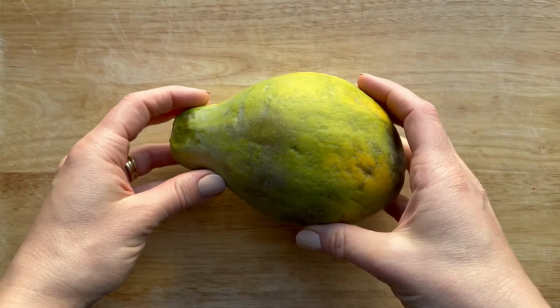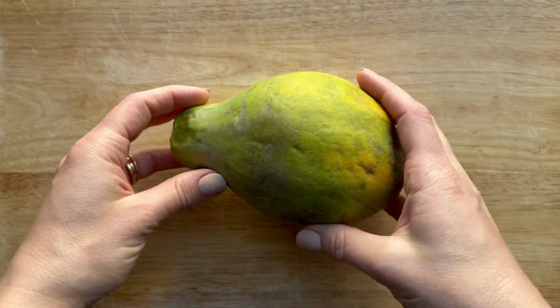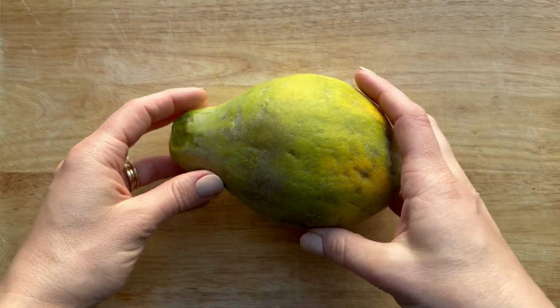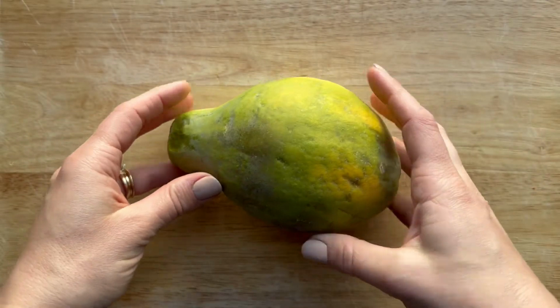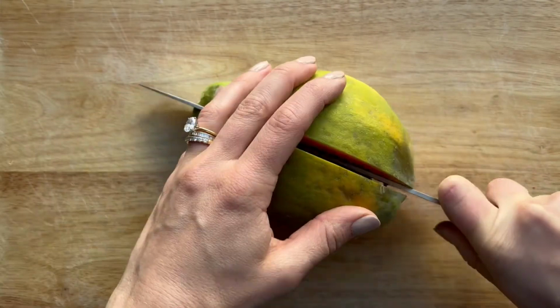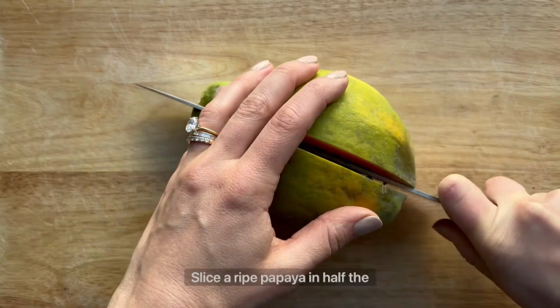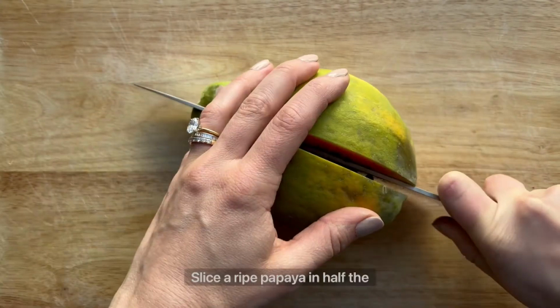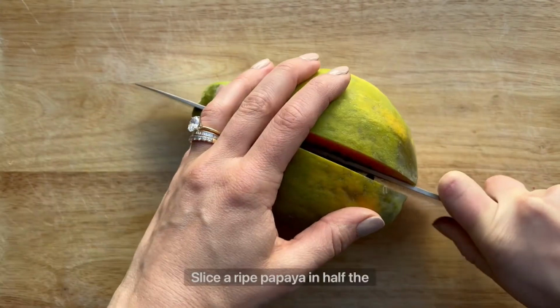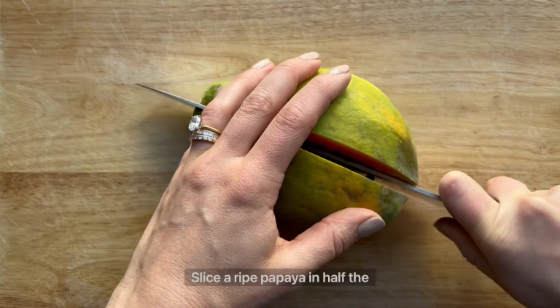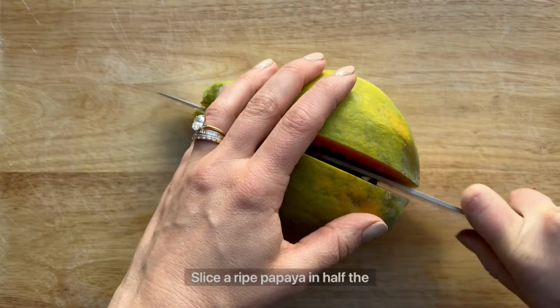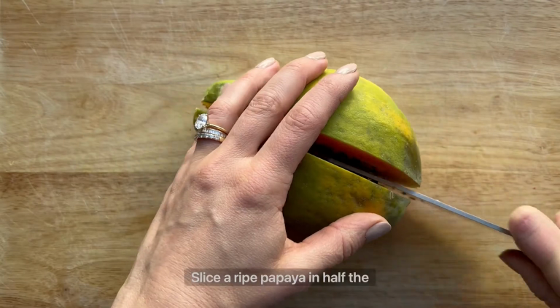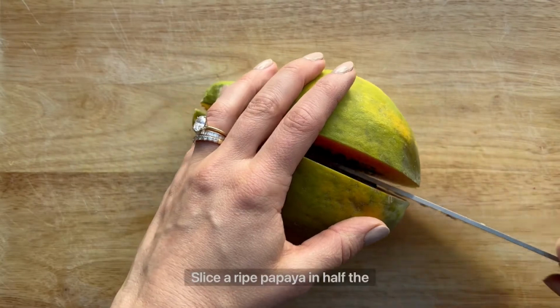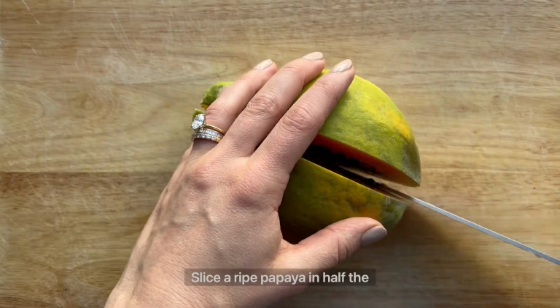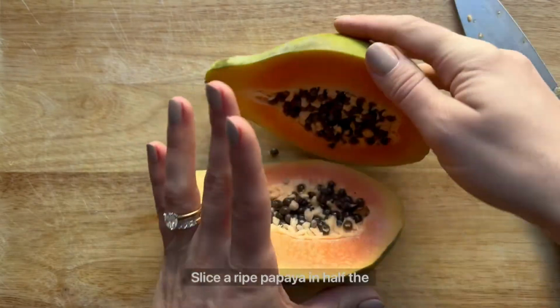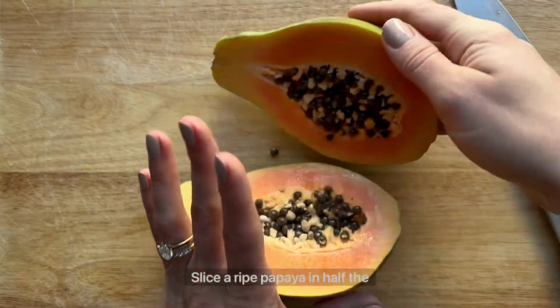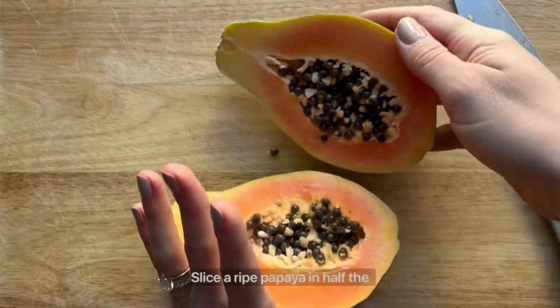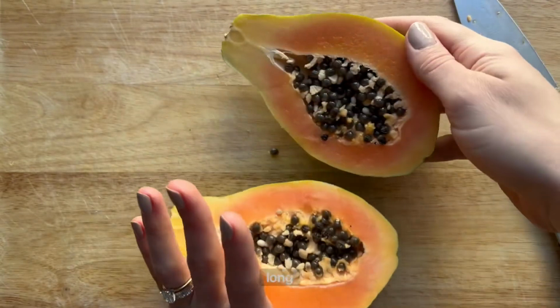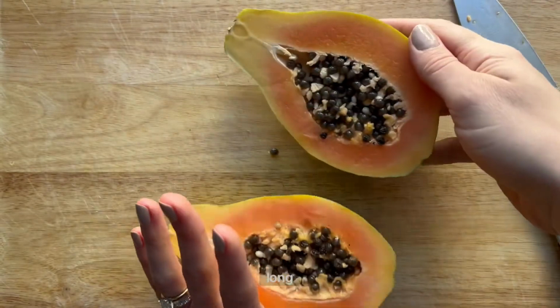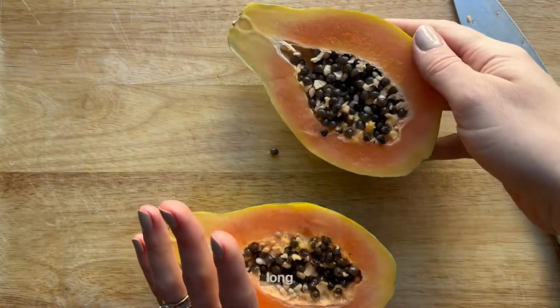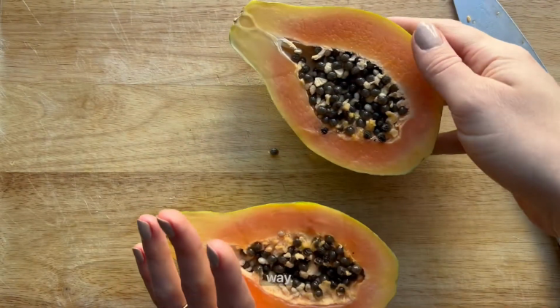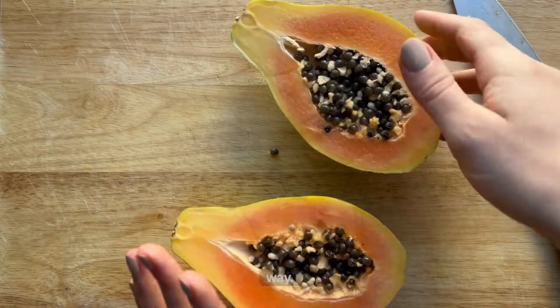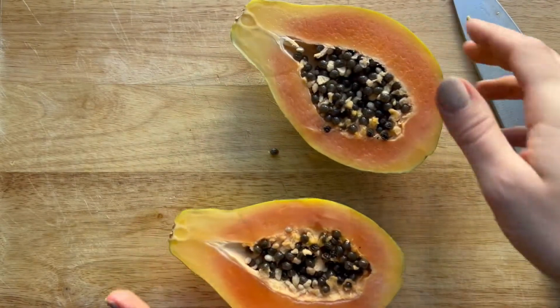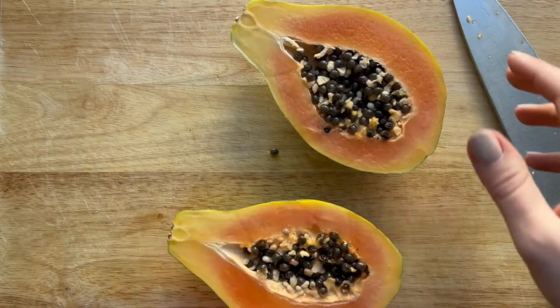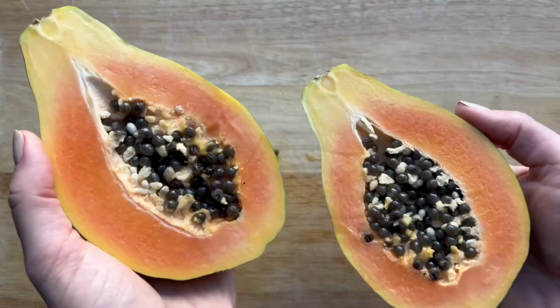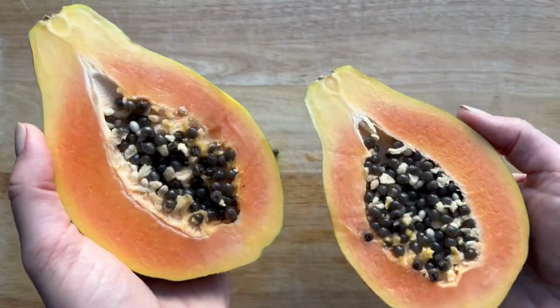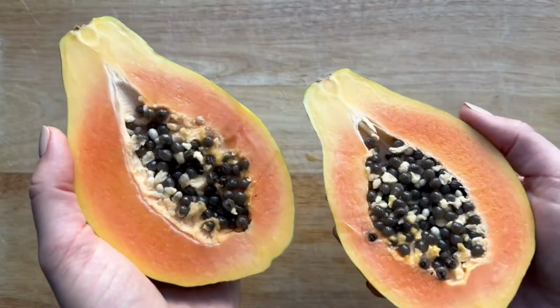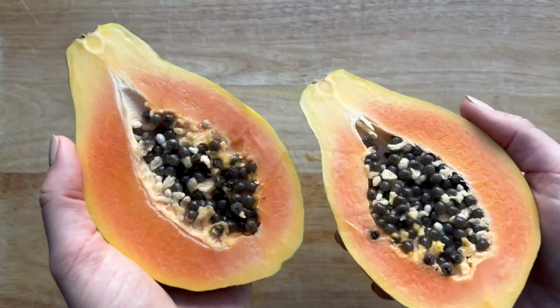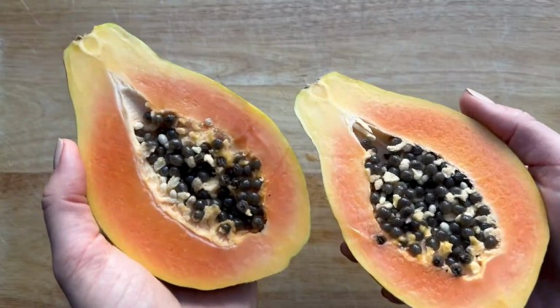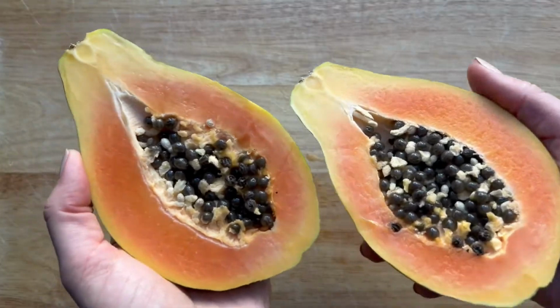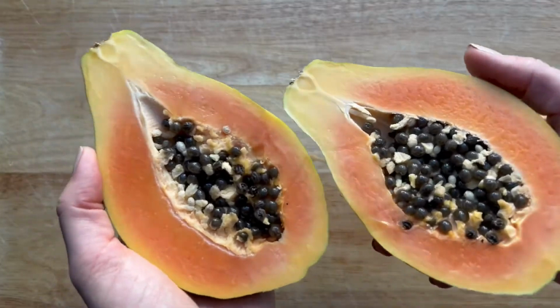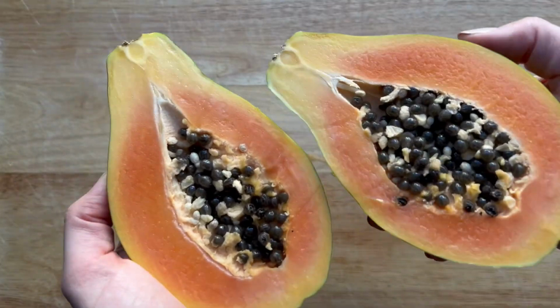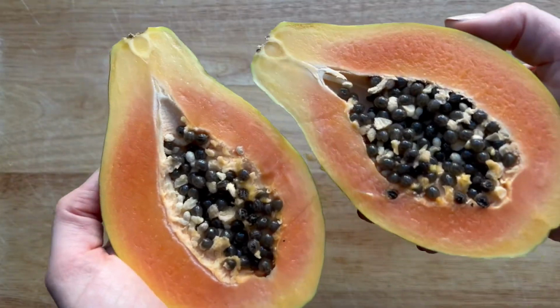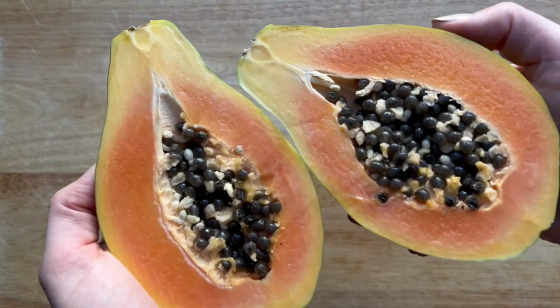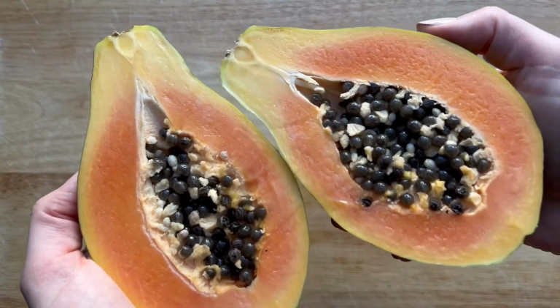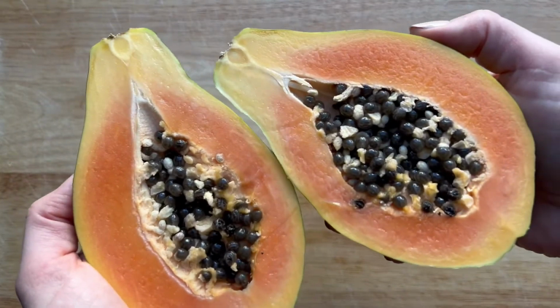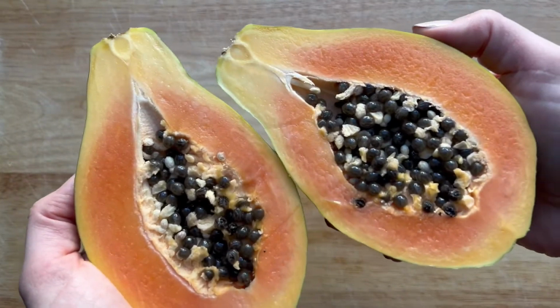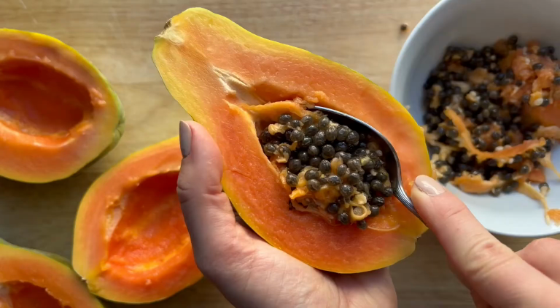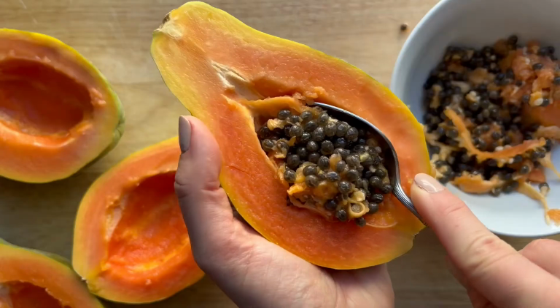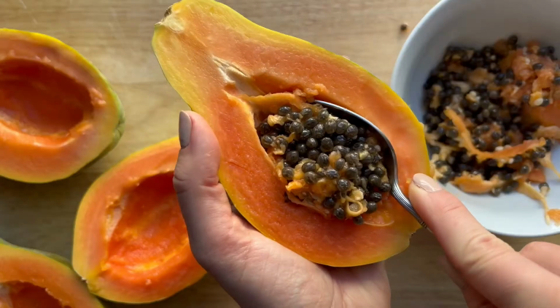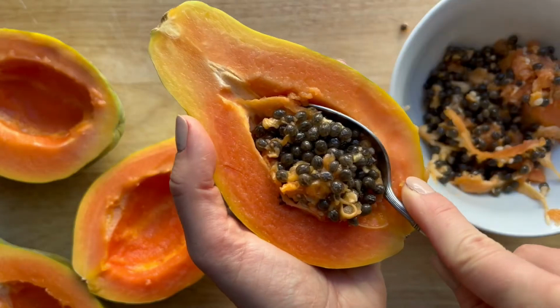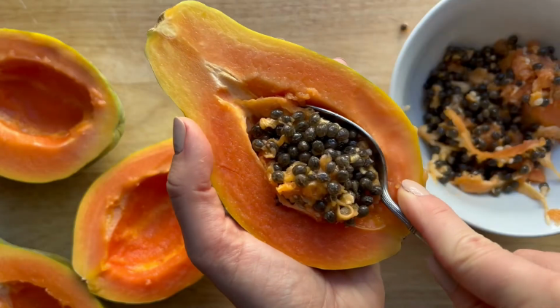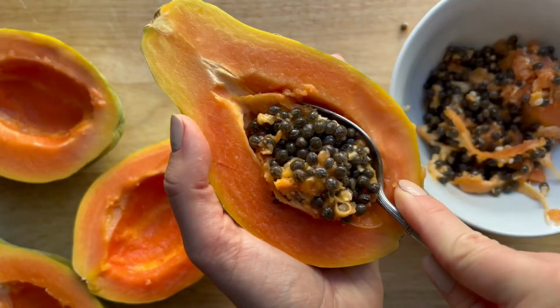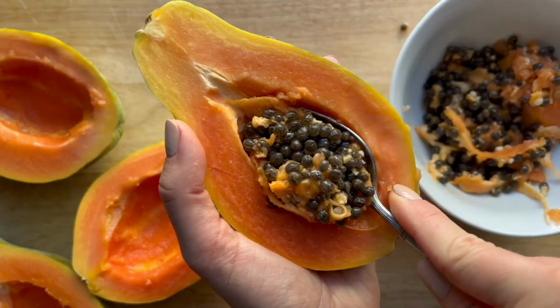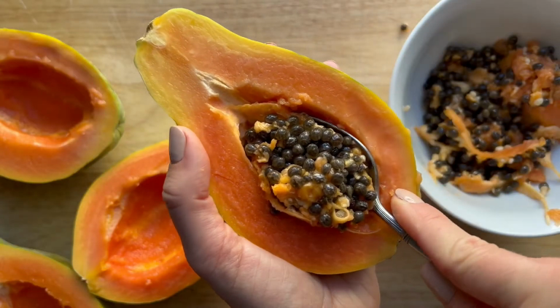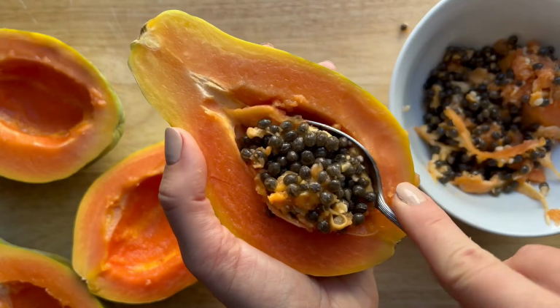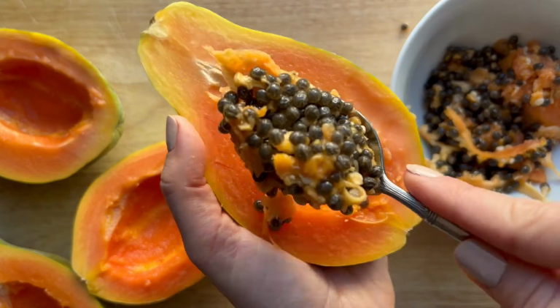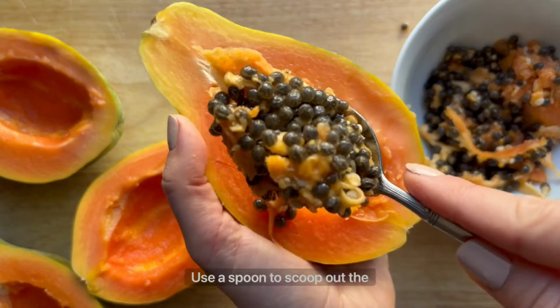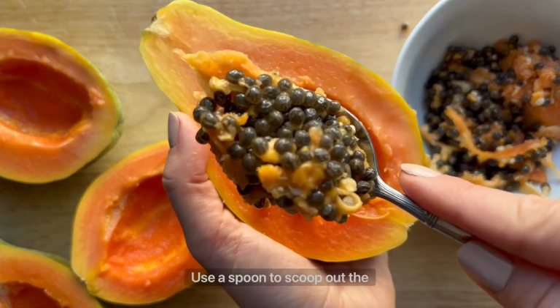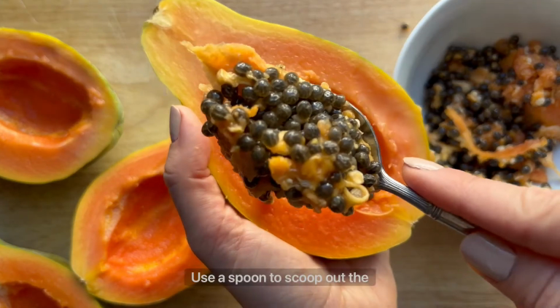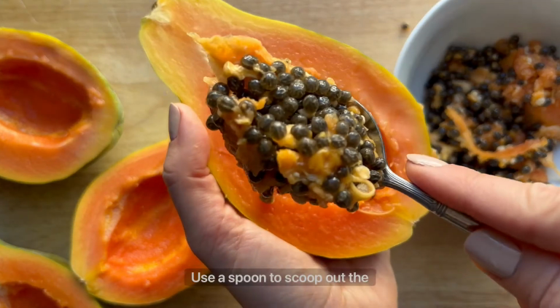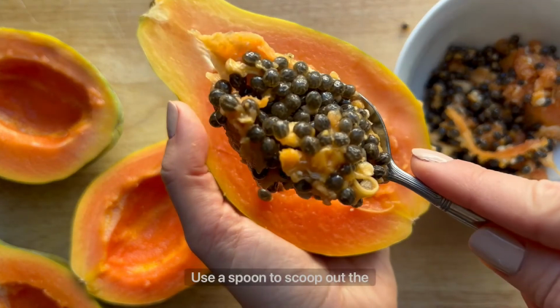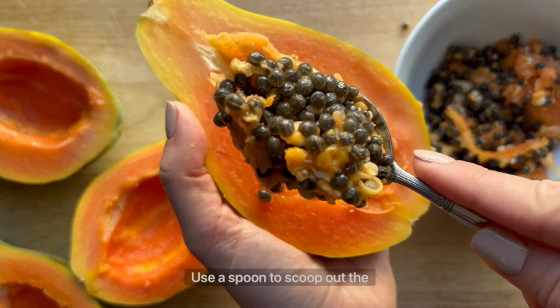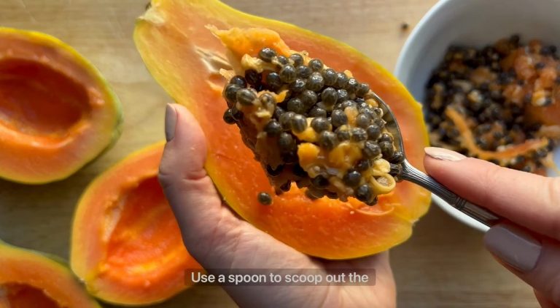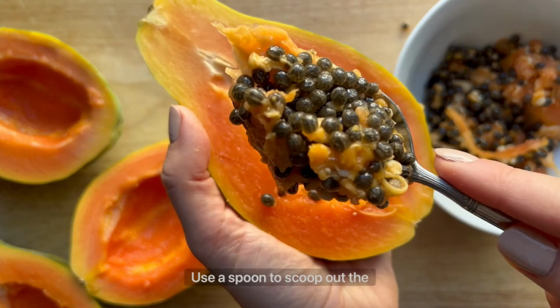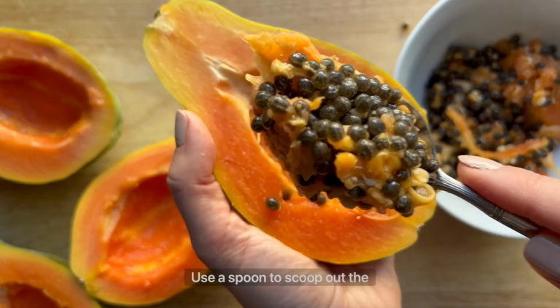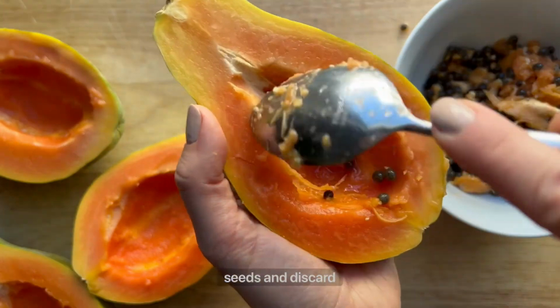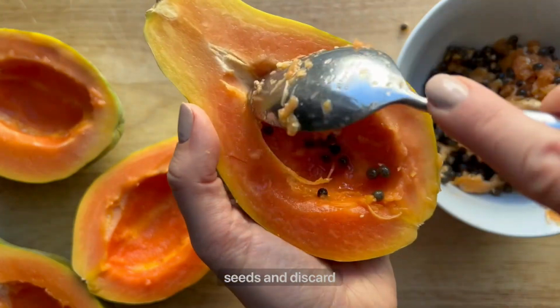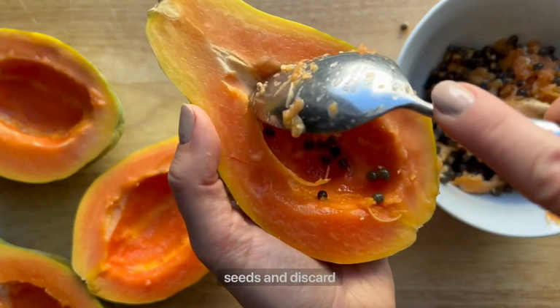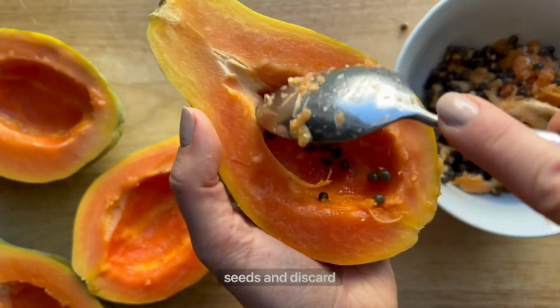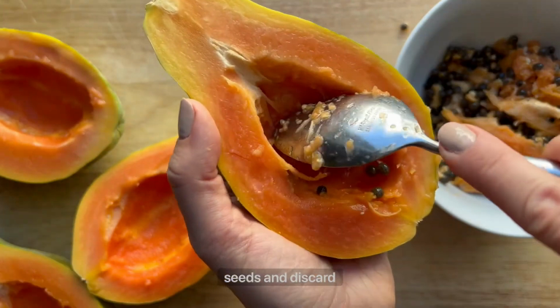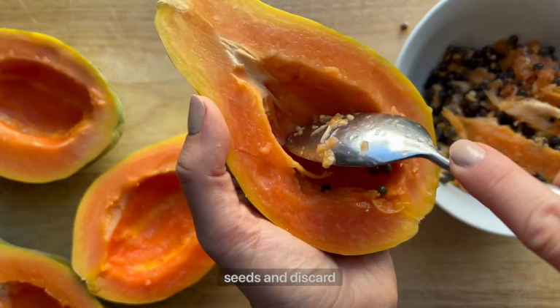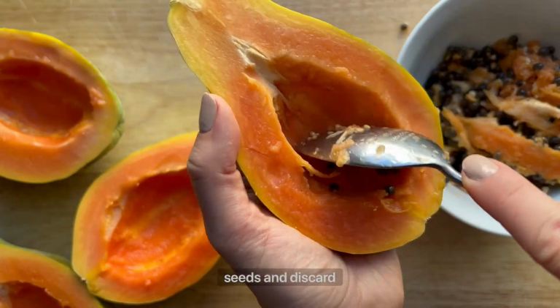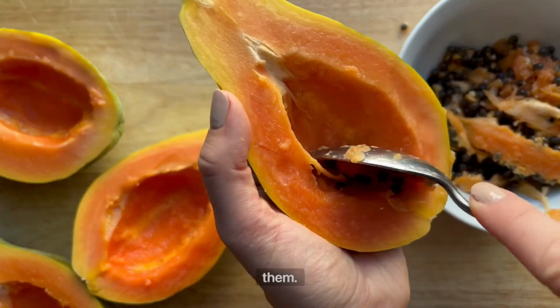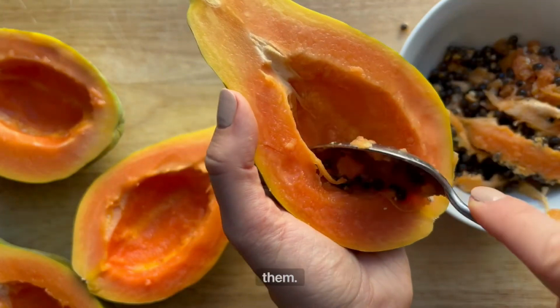Slice a ripe papaya in half the long way. Use a spoon to scoop out the seeds and discard them.